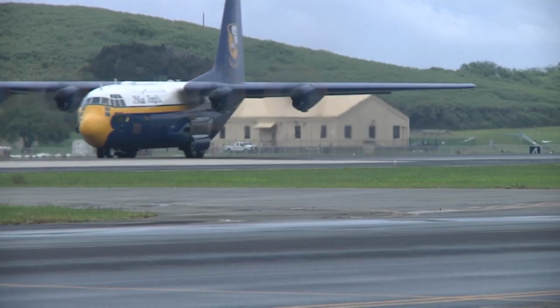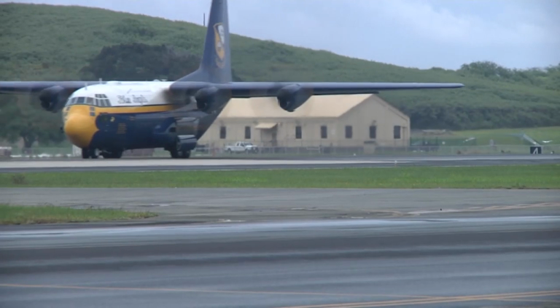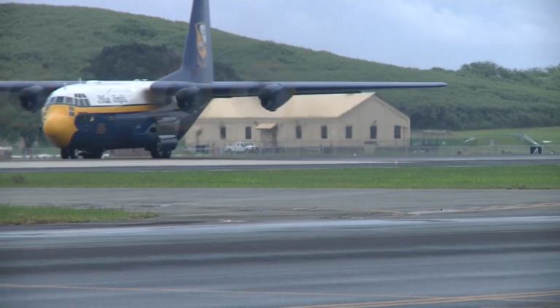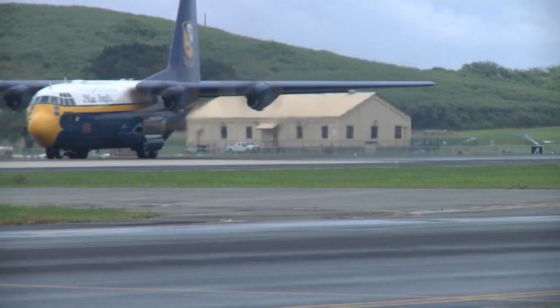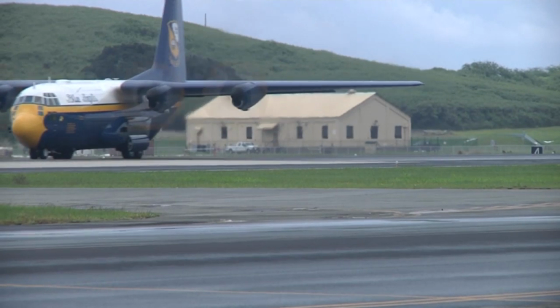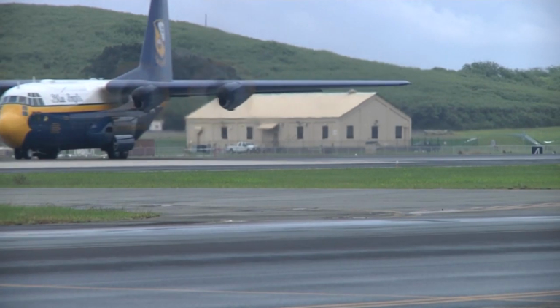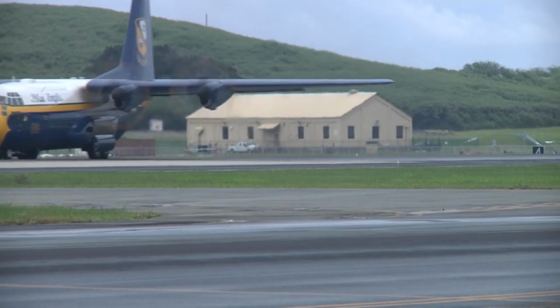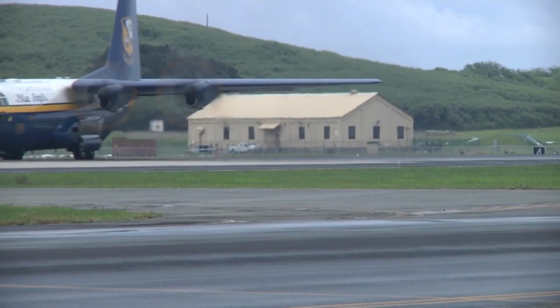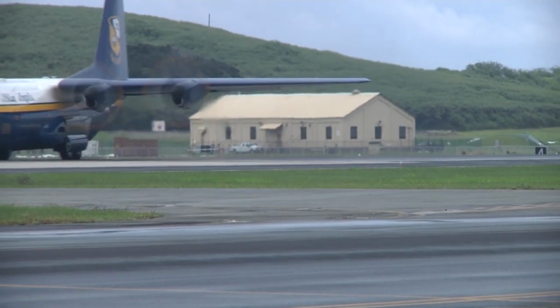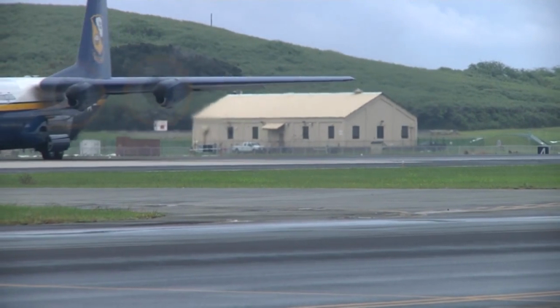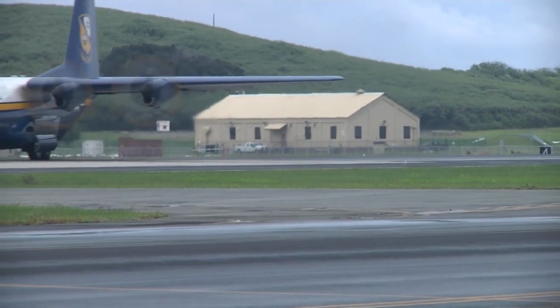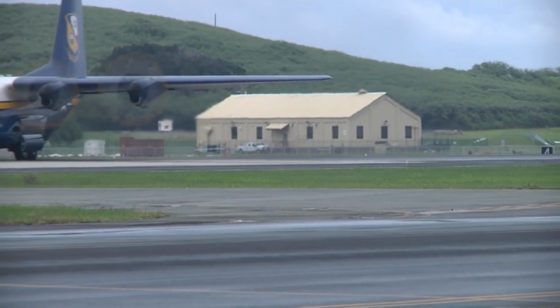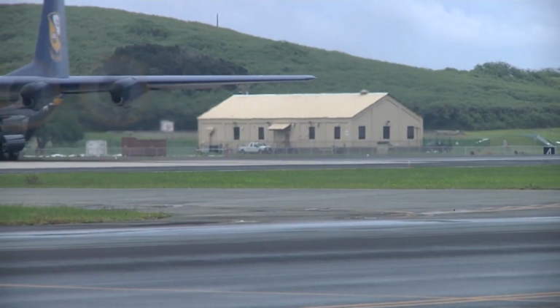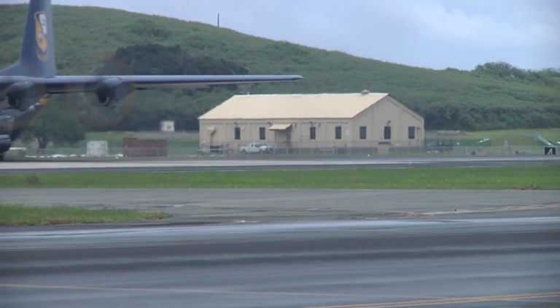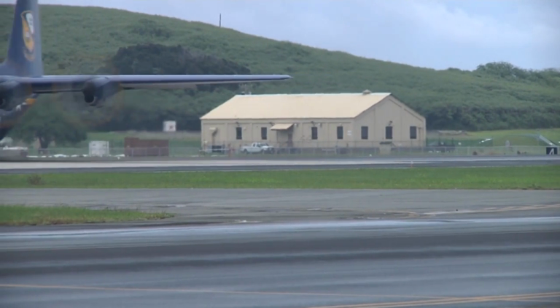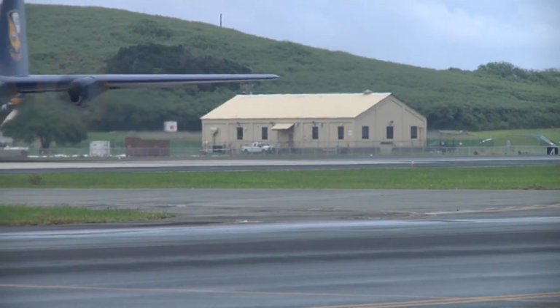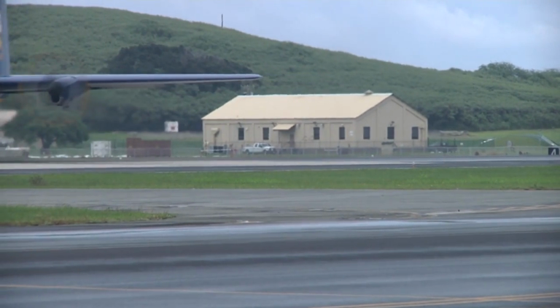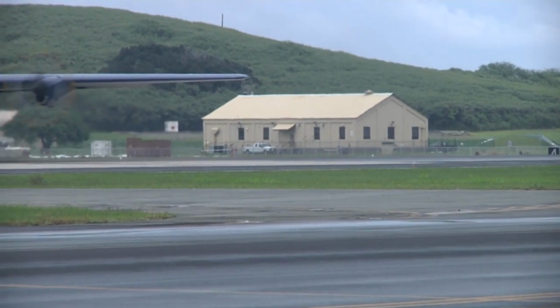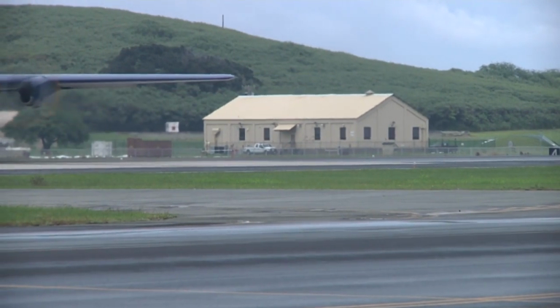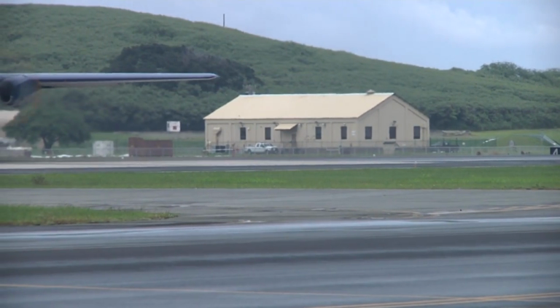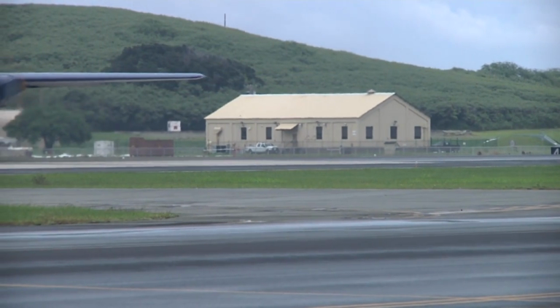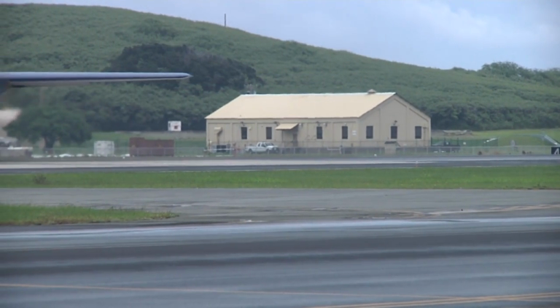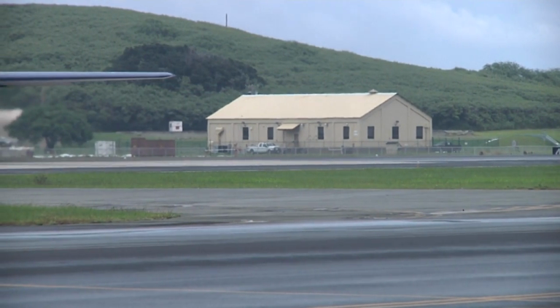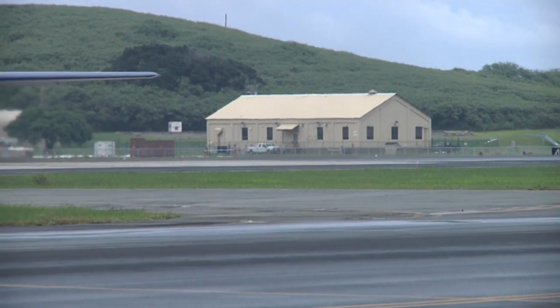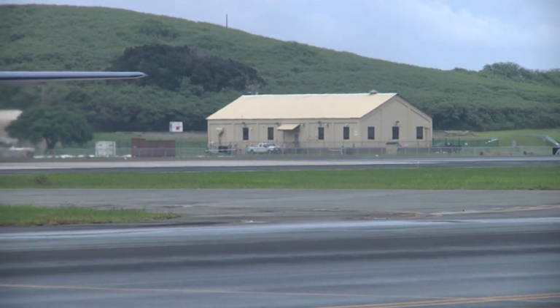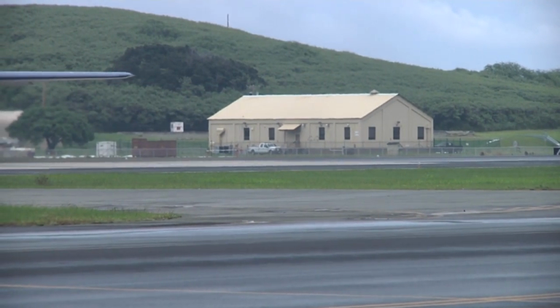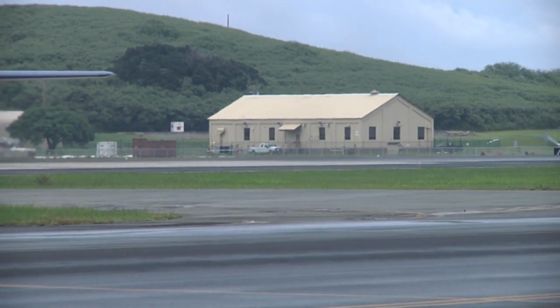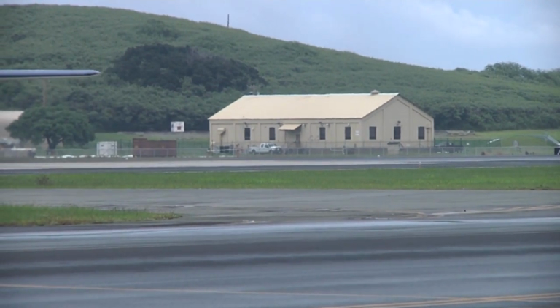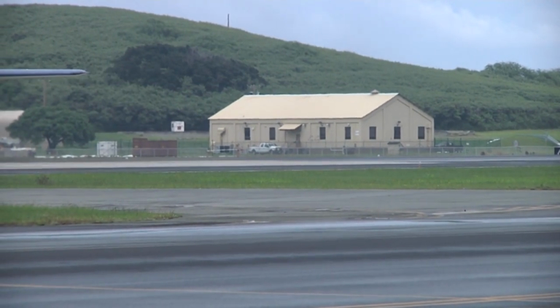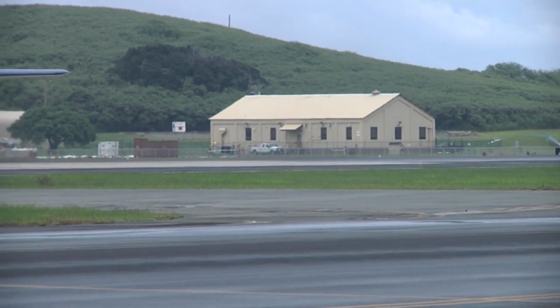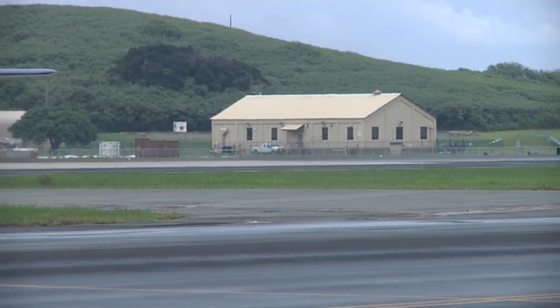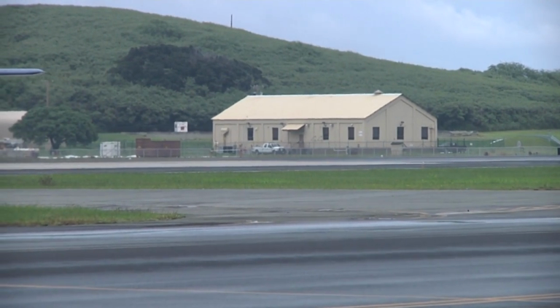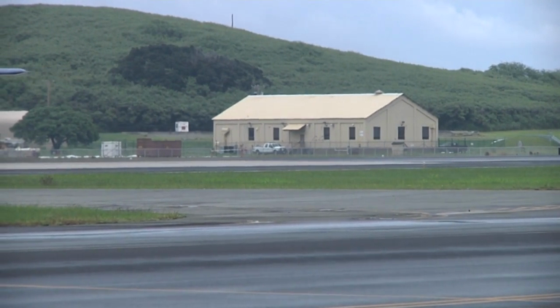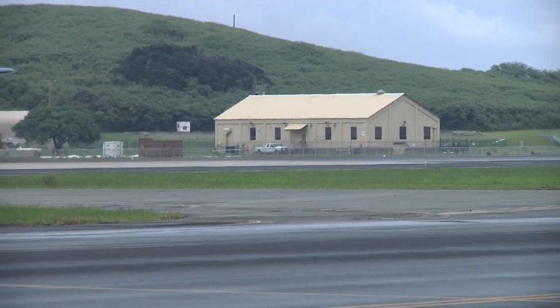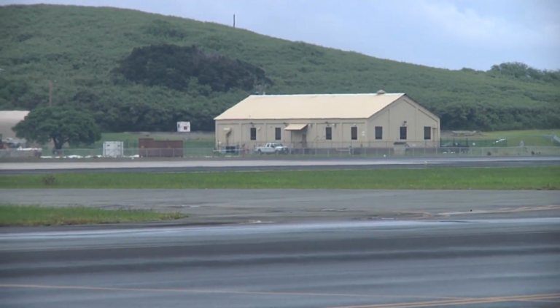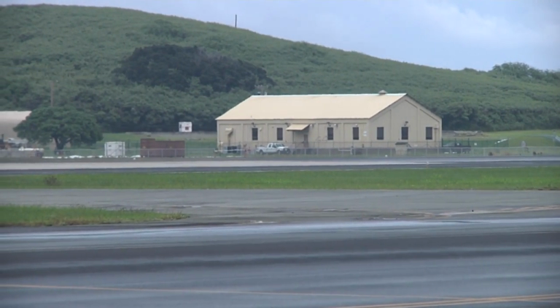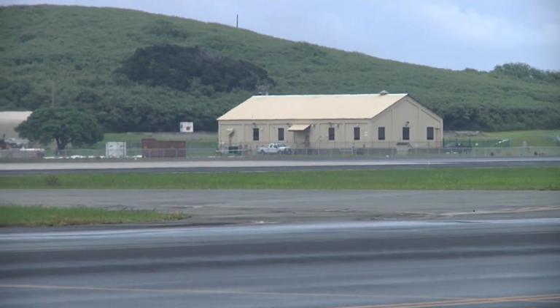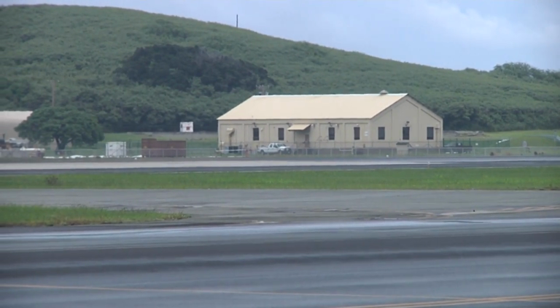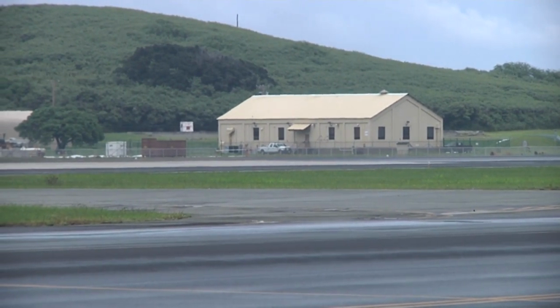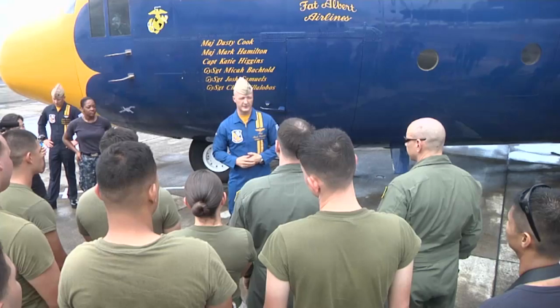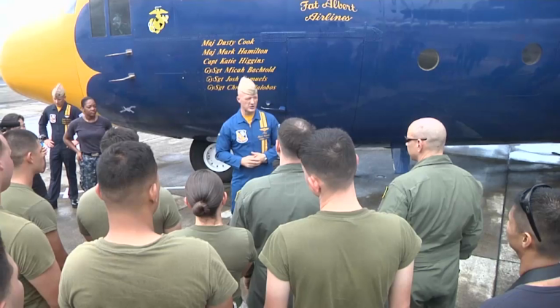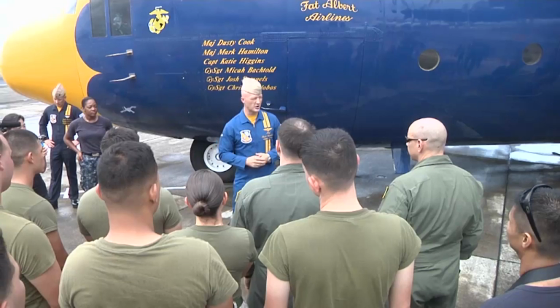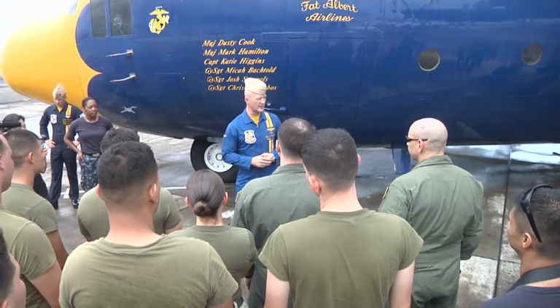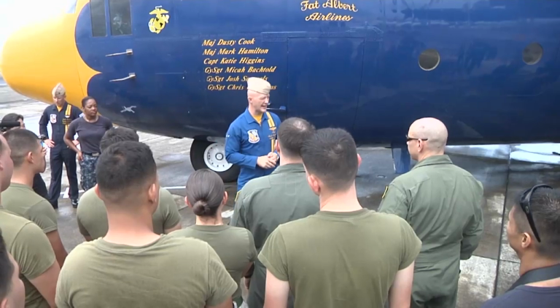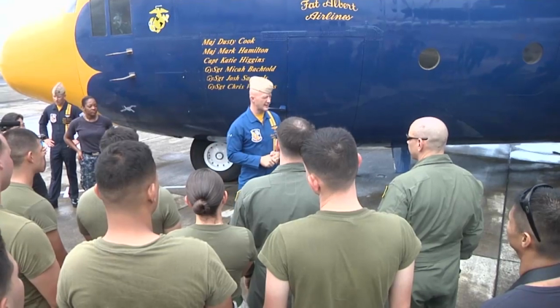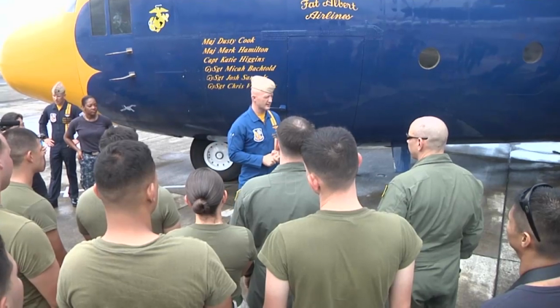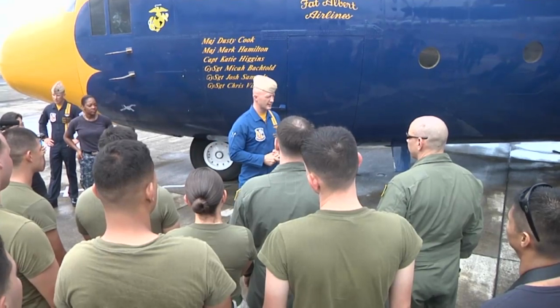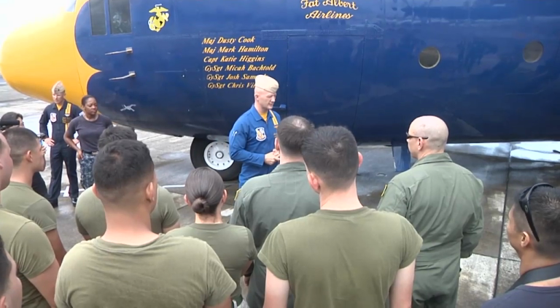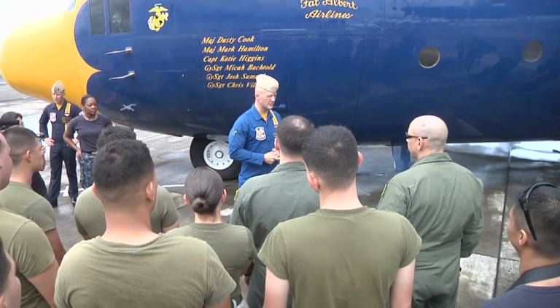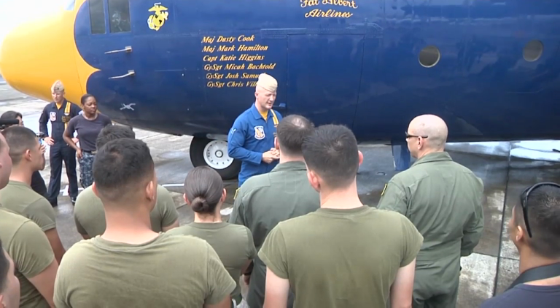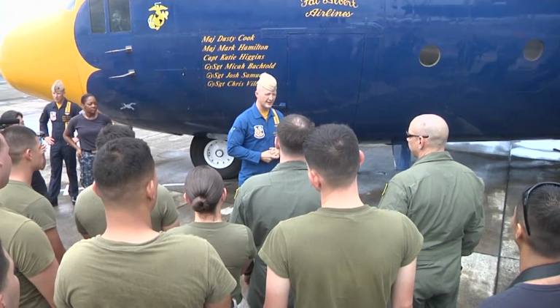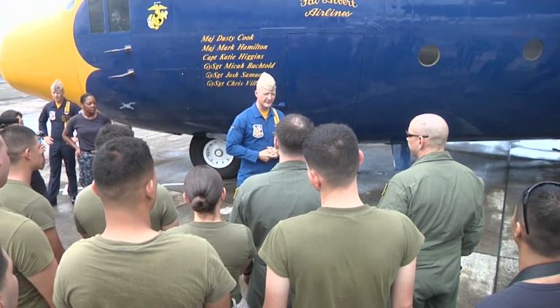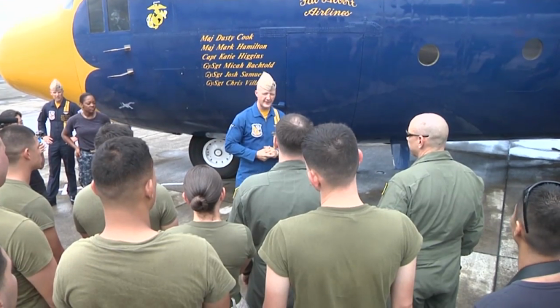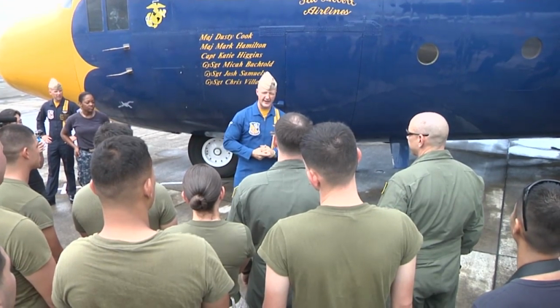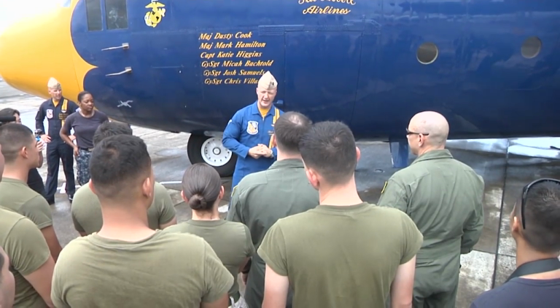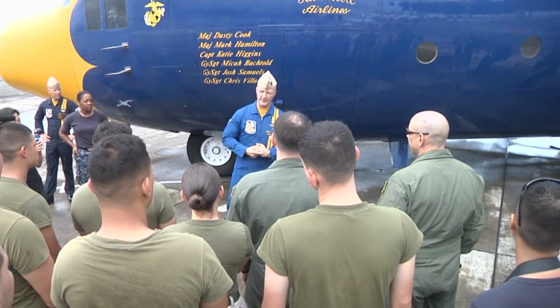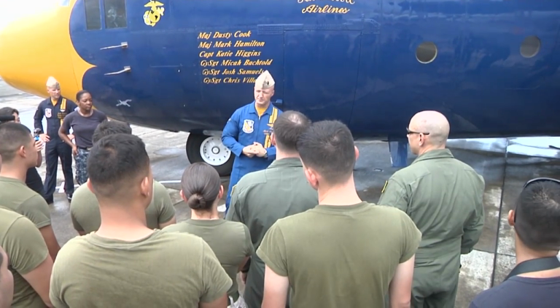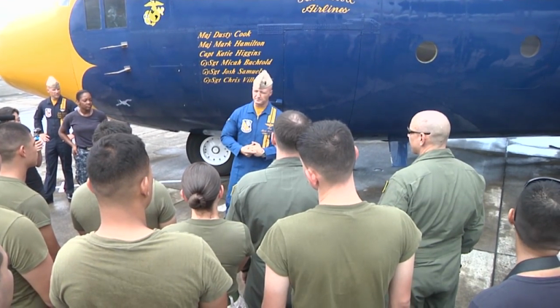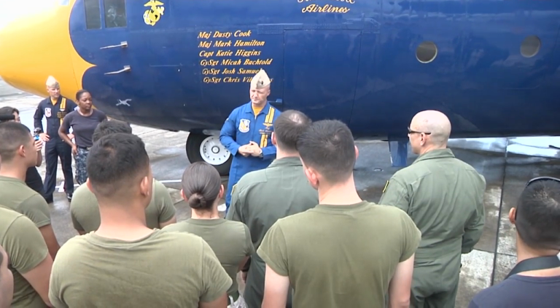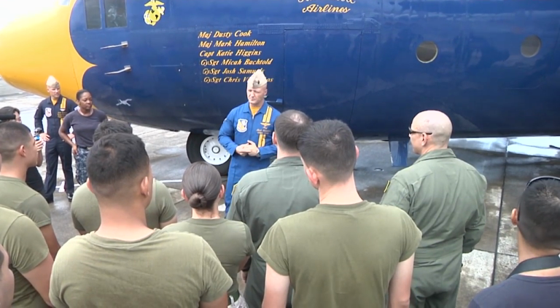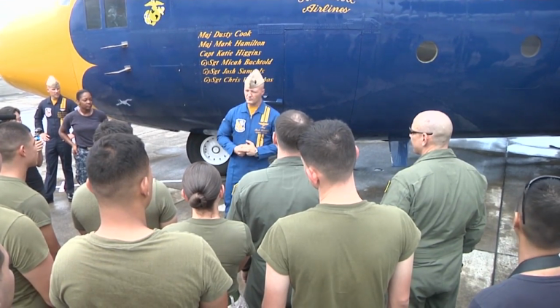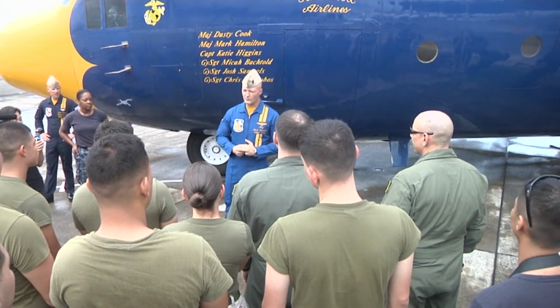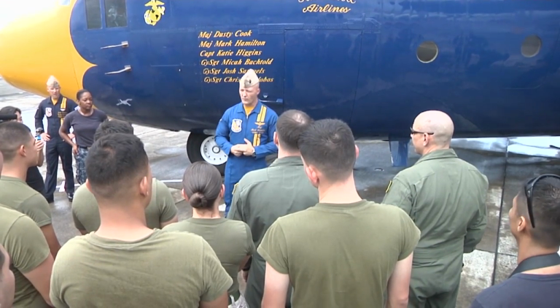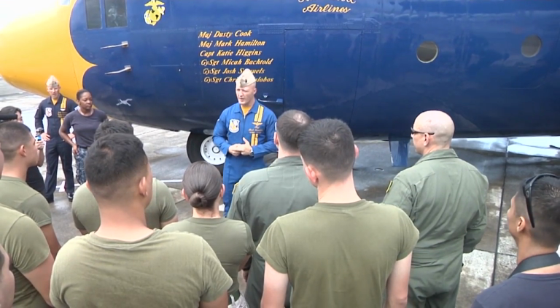The Blue Angels are scheduled to perform in over 65 air shows in 2015. Petty Officer Jerome Johnson, Marine Corps Base, Hawaii.